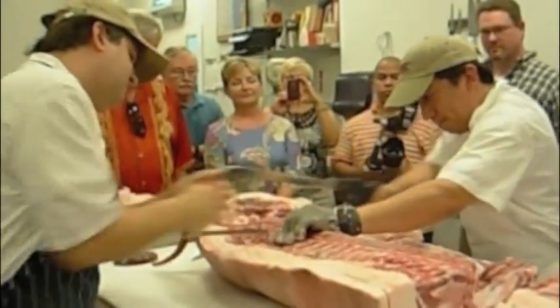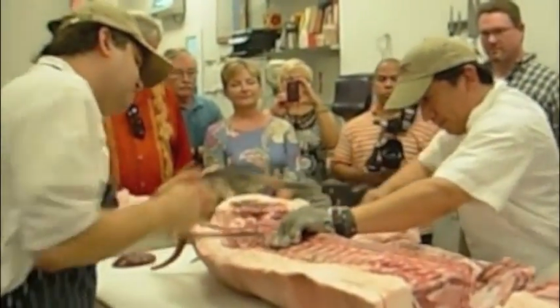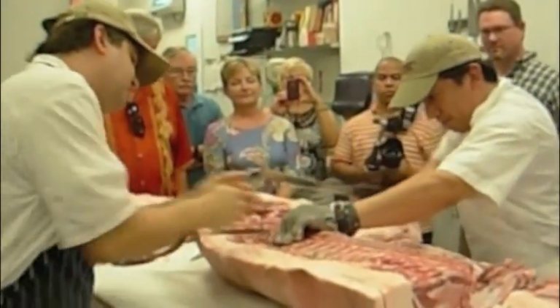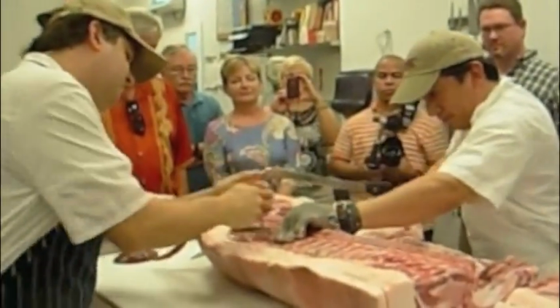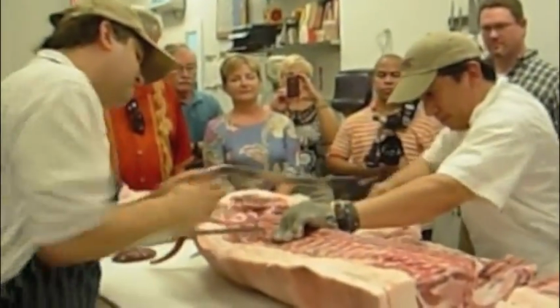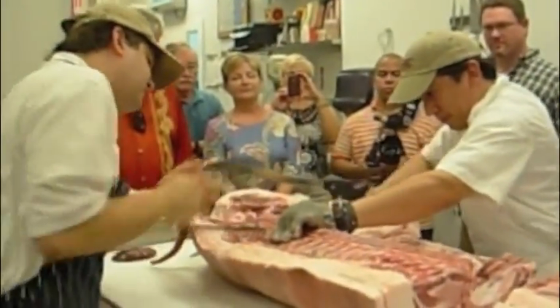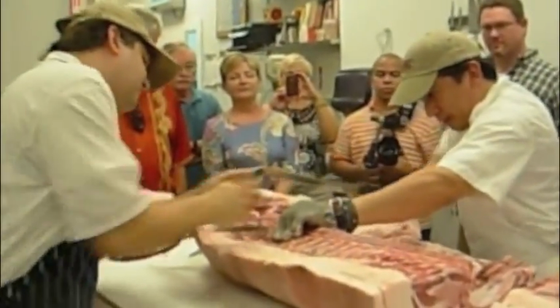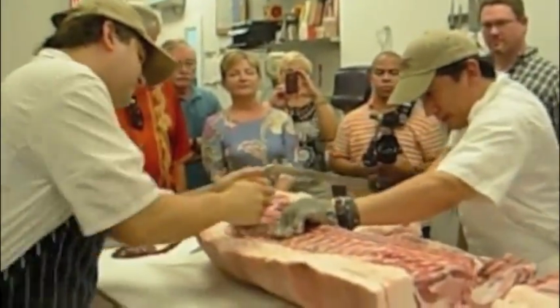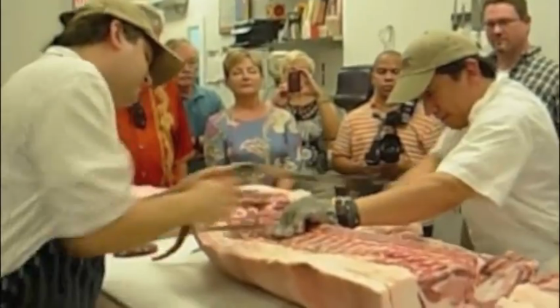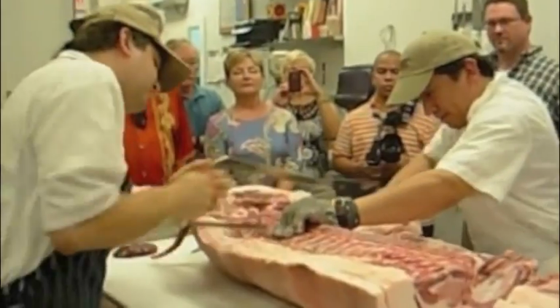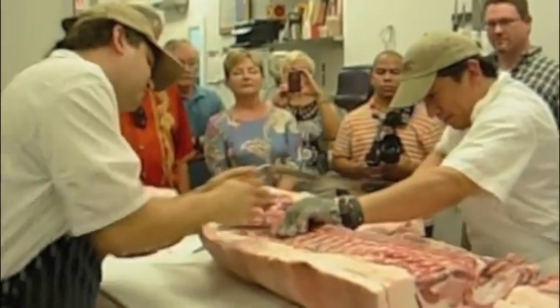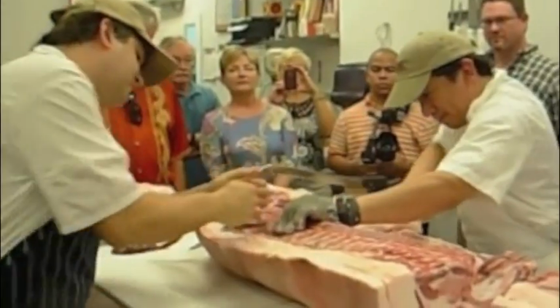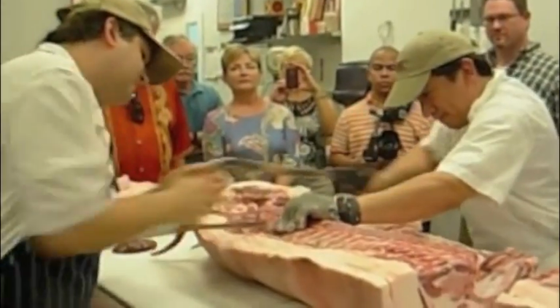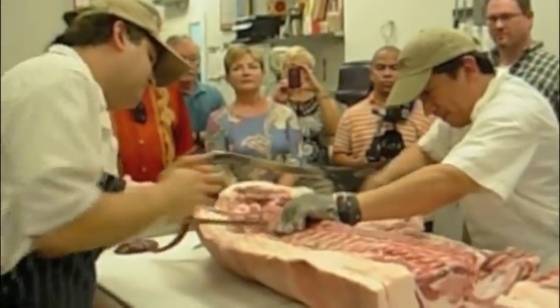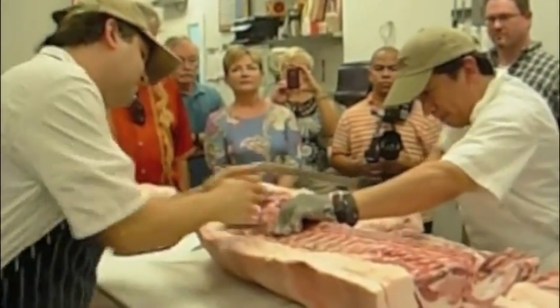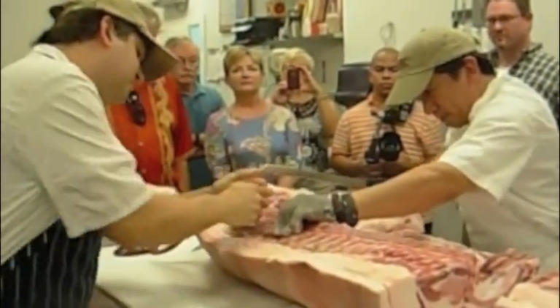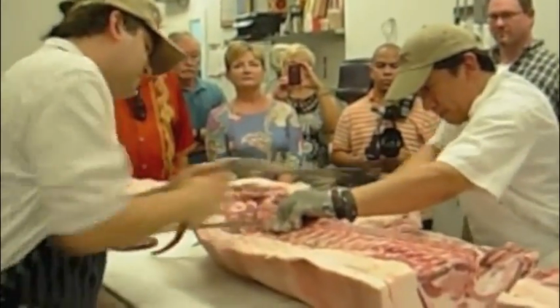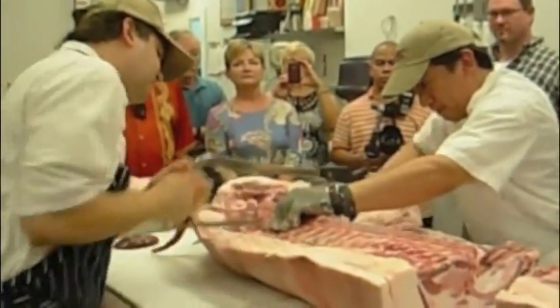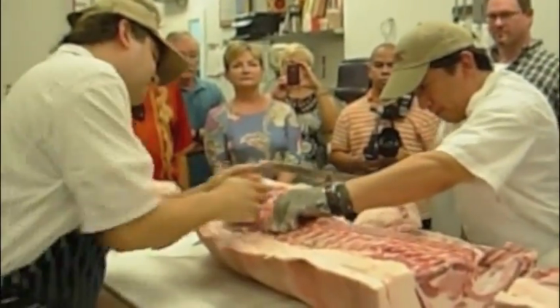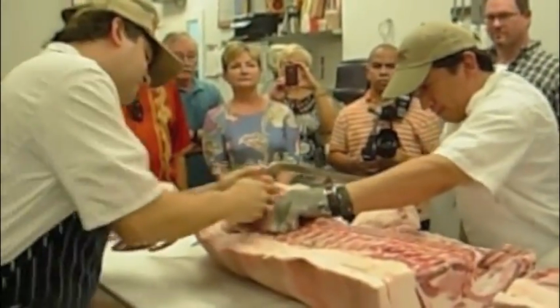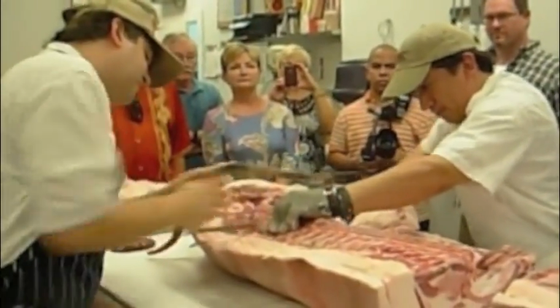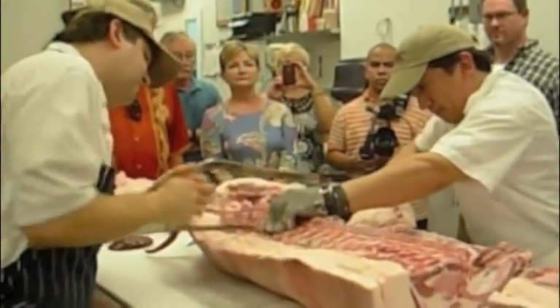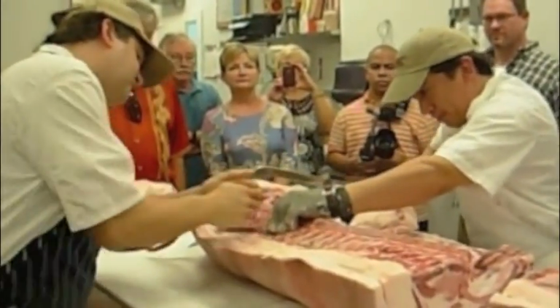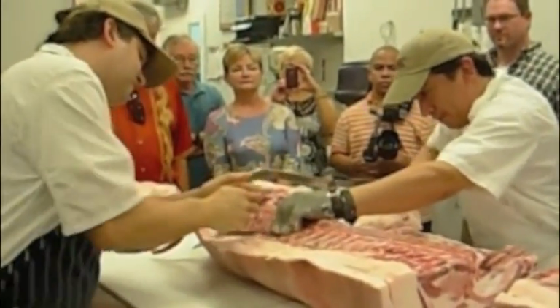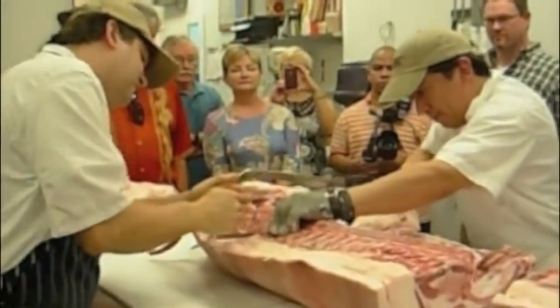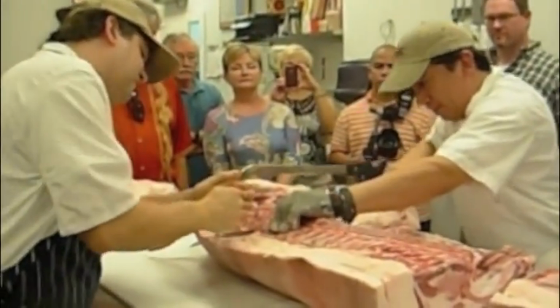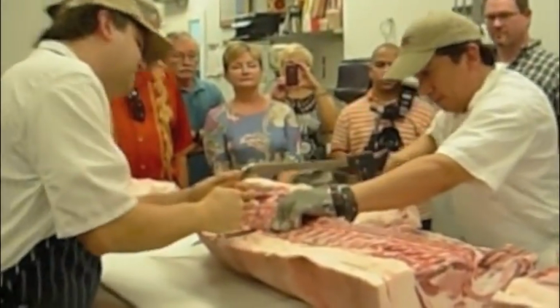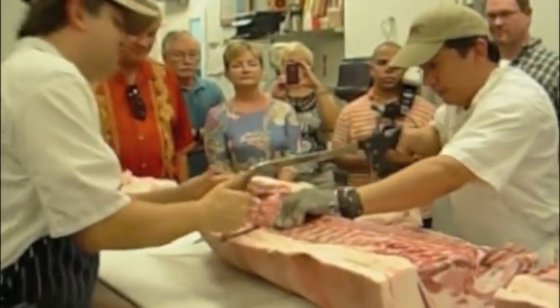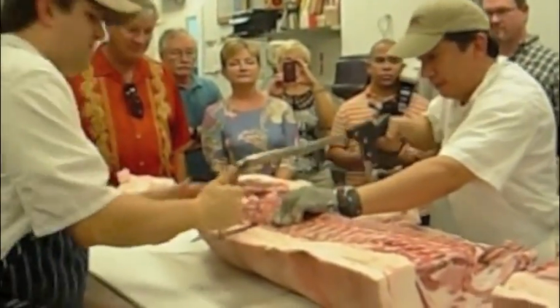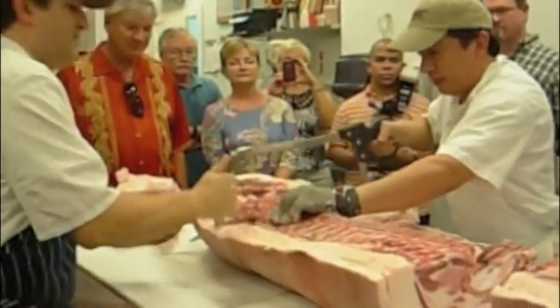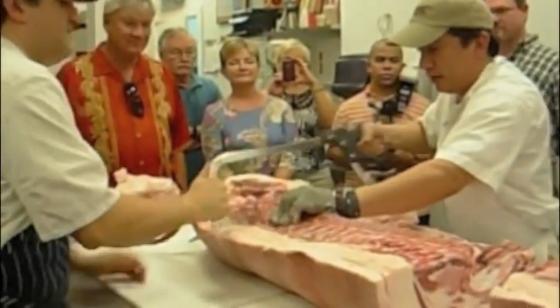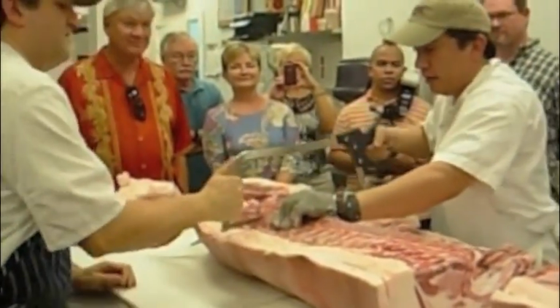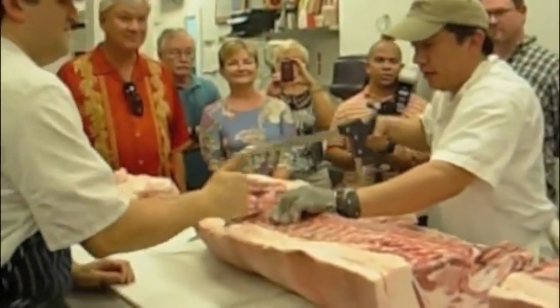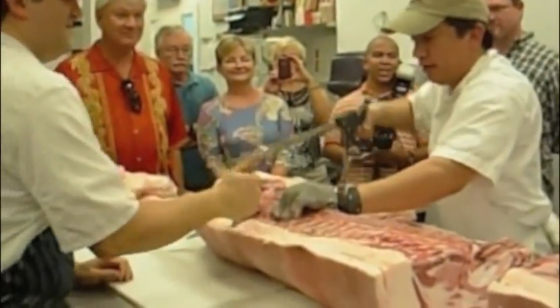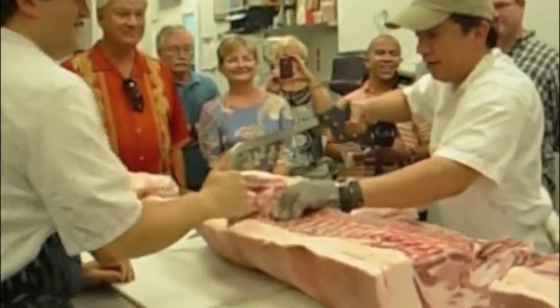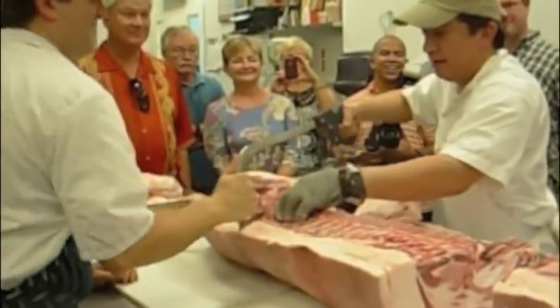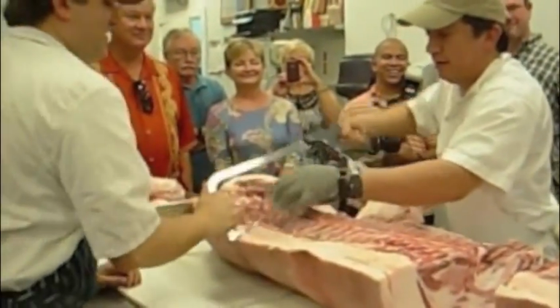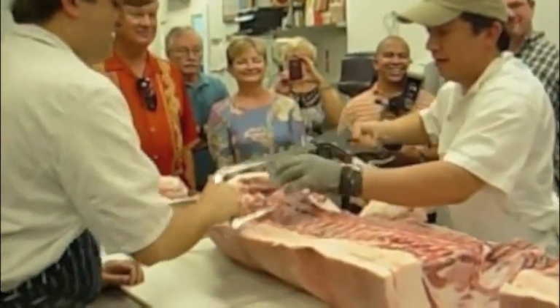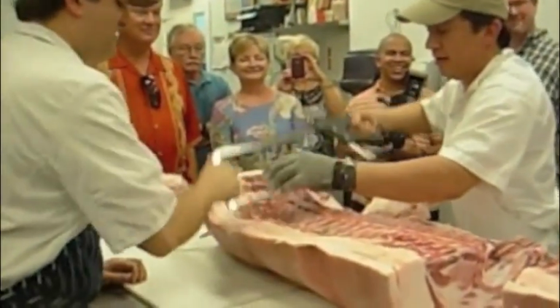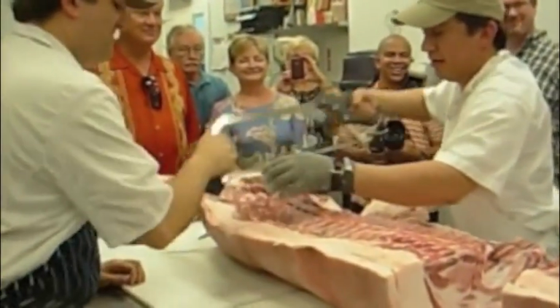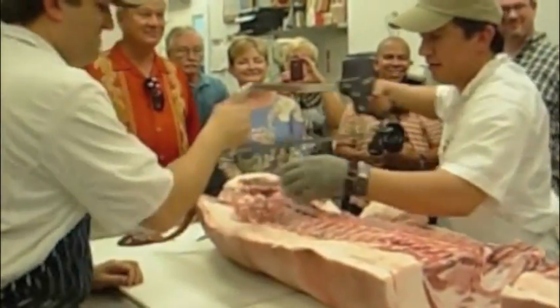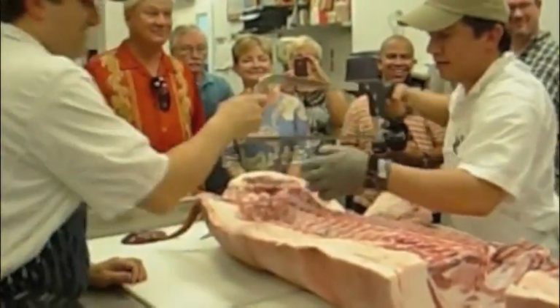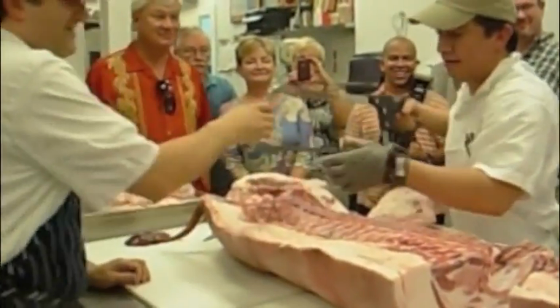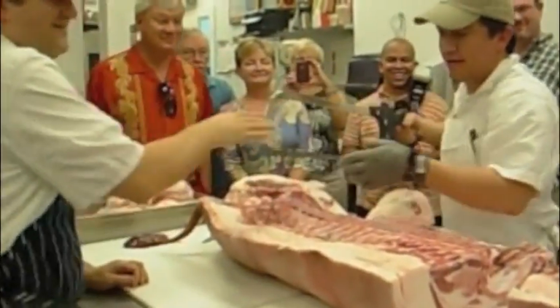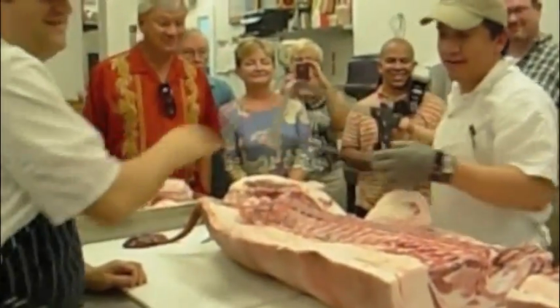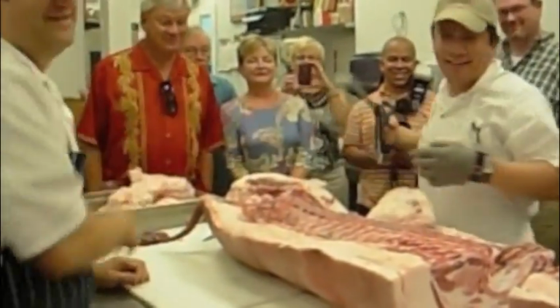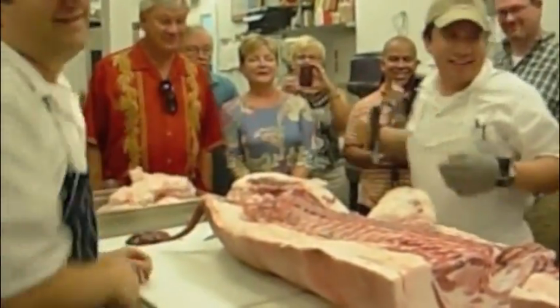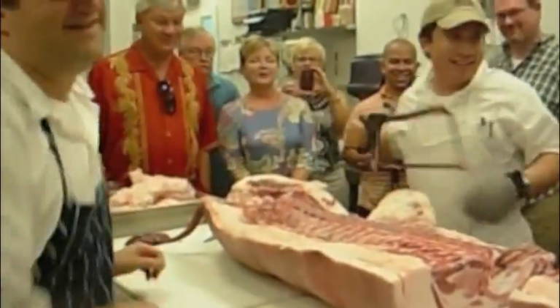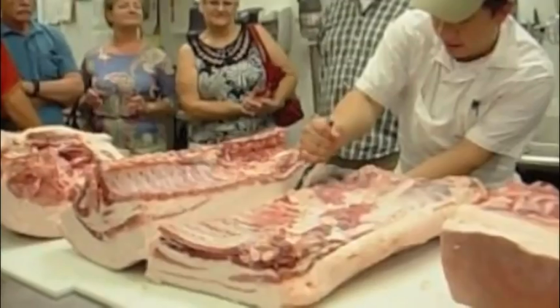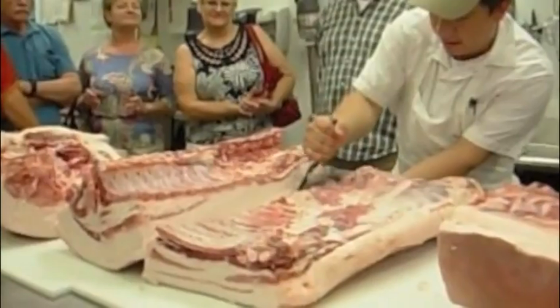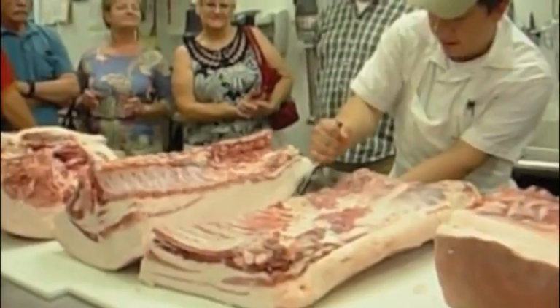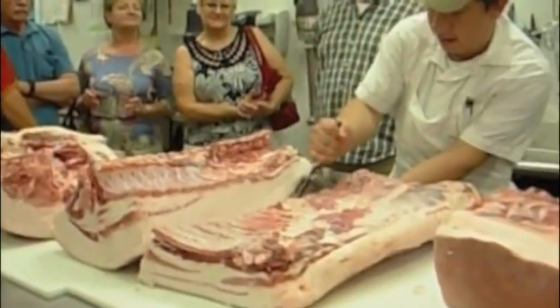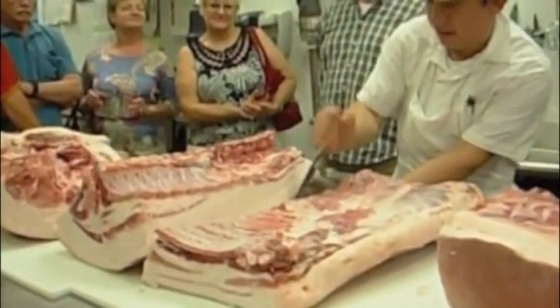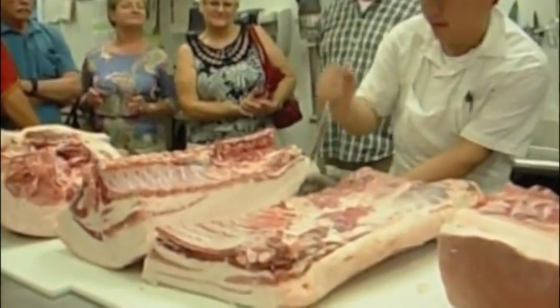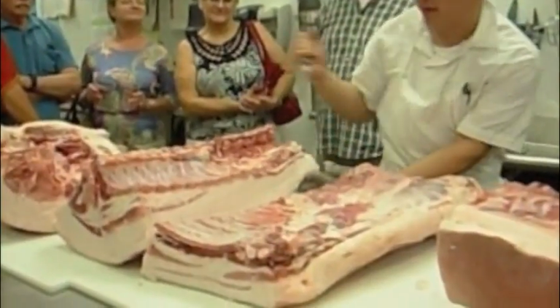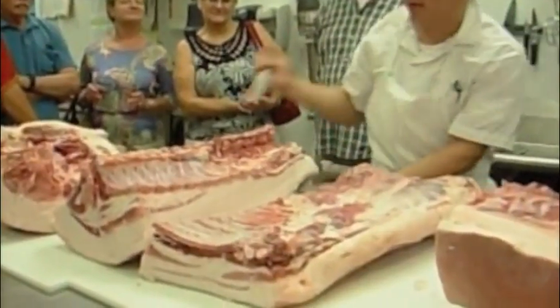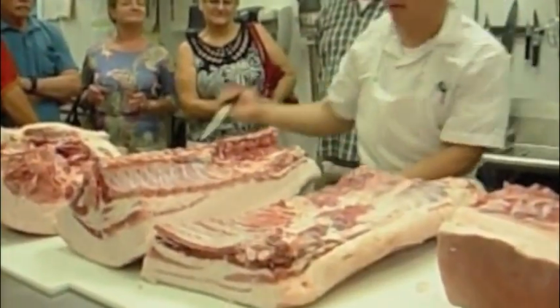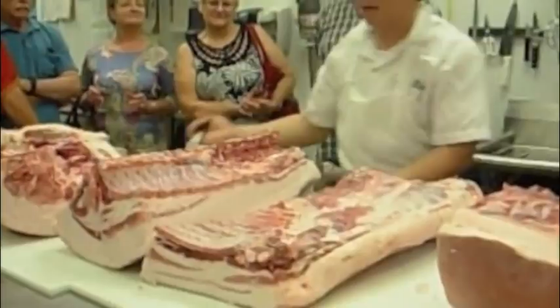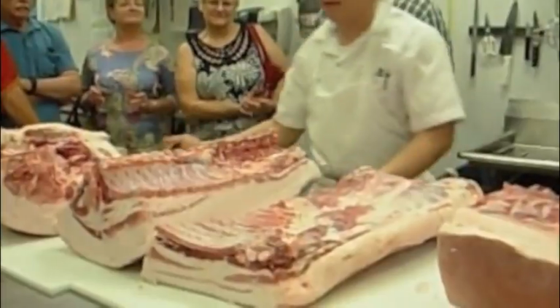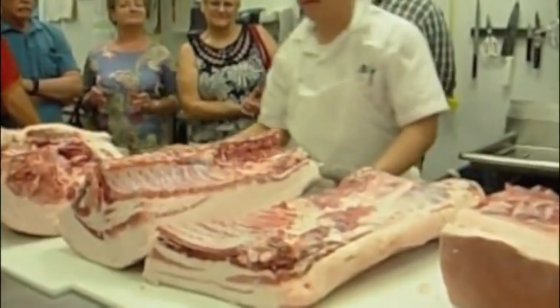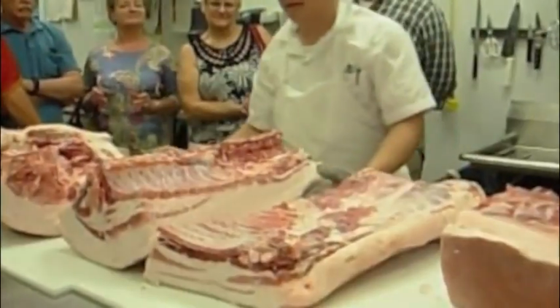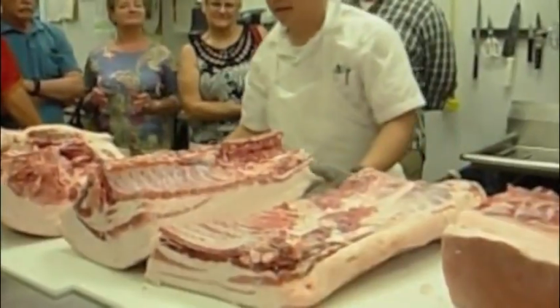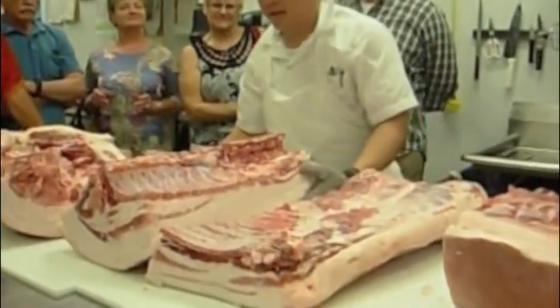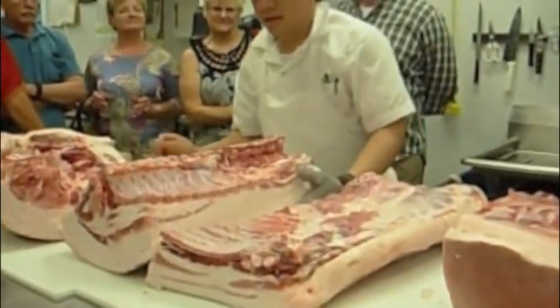At Revival Market, the belly is a really important part because this market sells a whole lot of bacon, so Adam has to do a lot of carving.